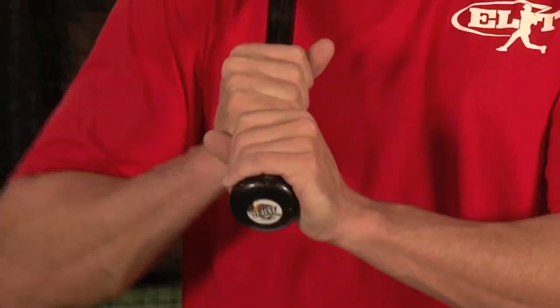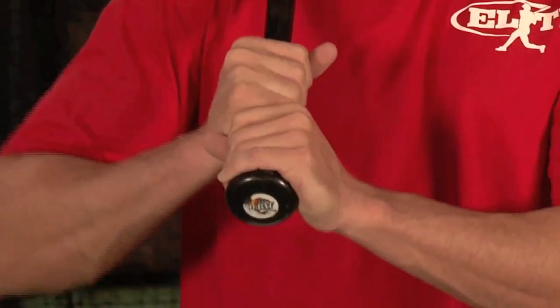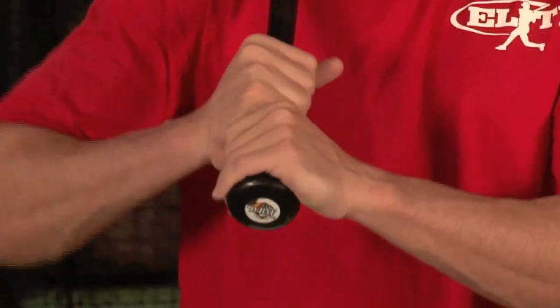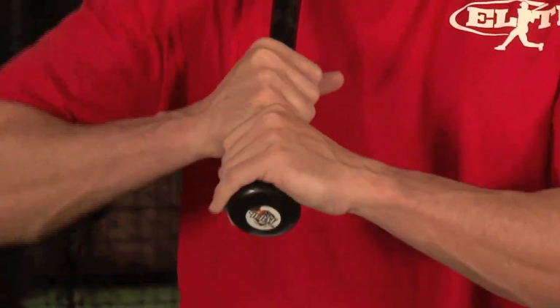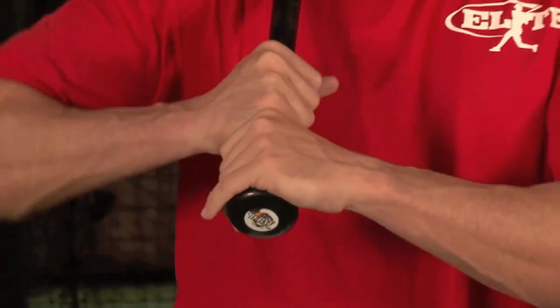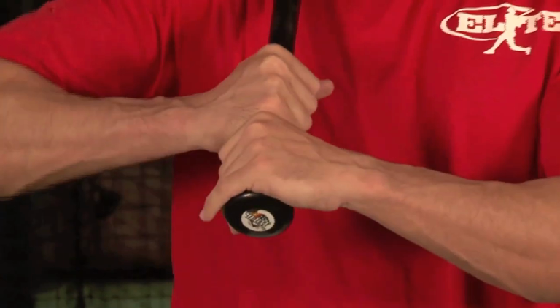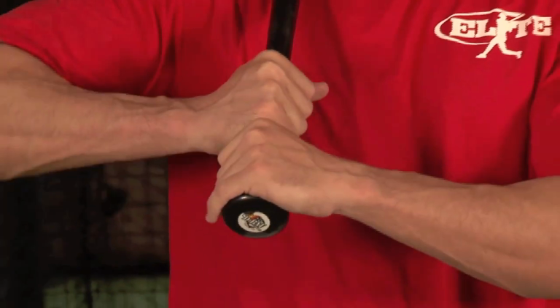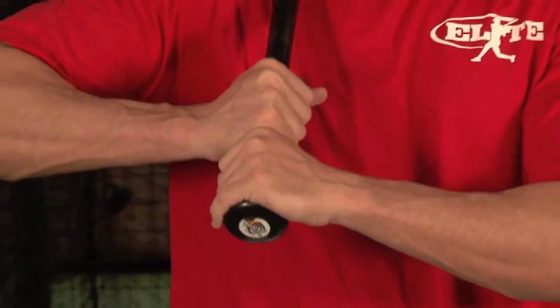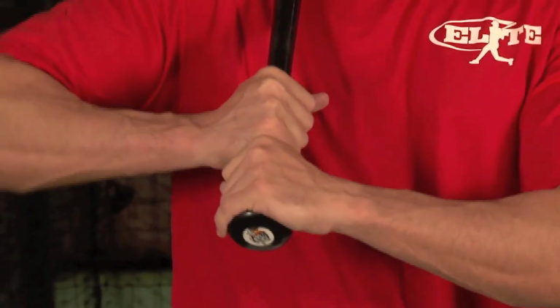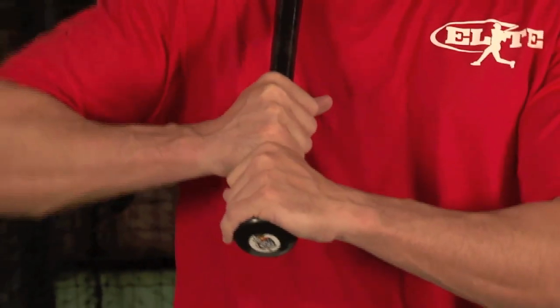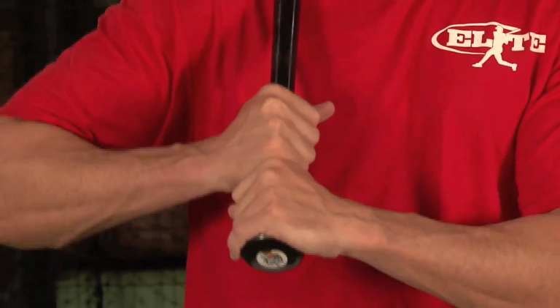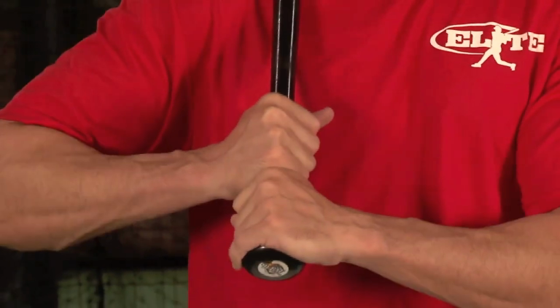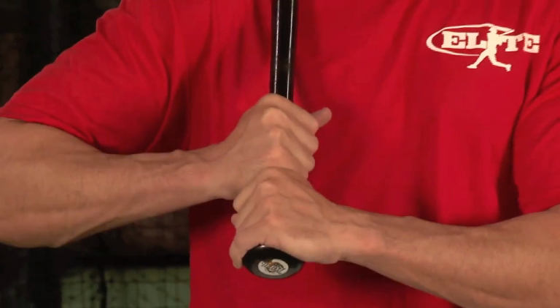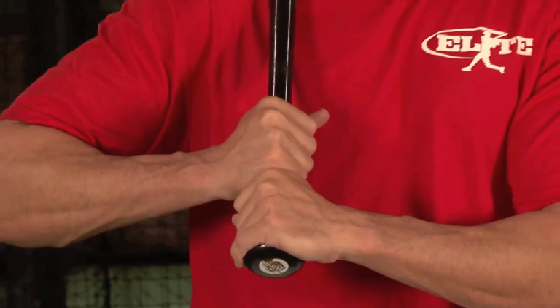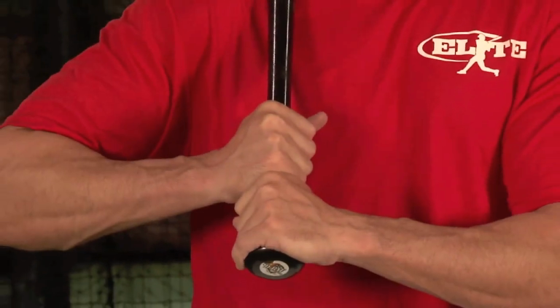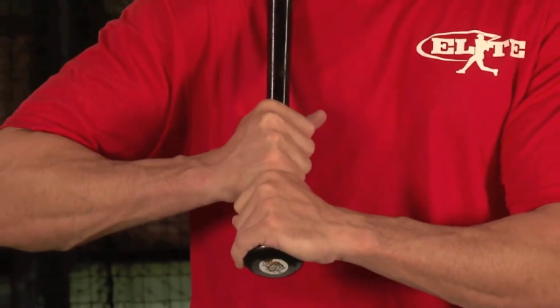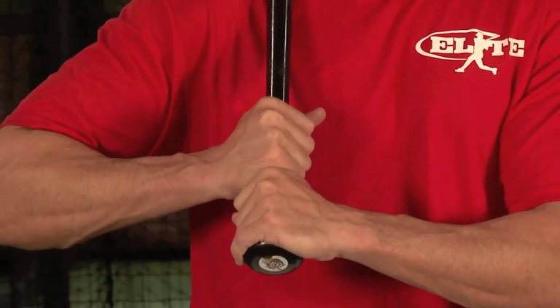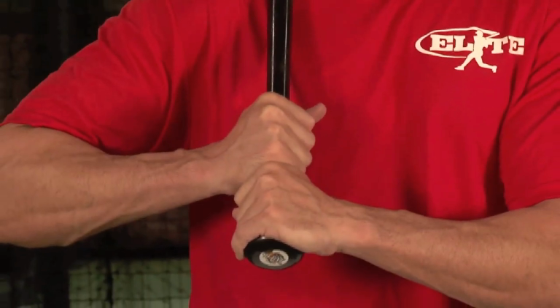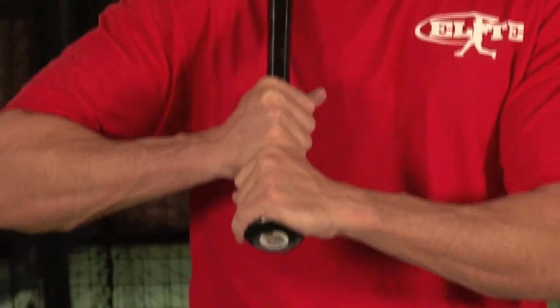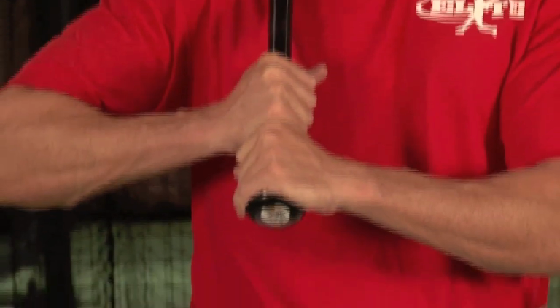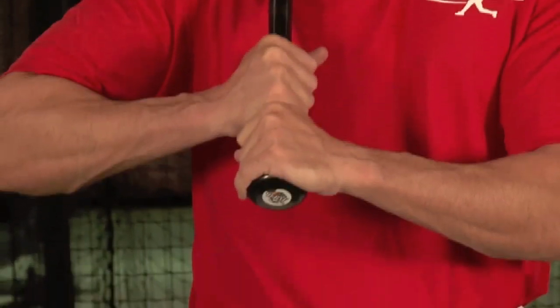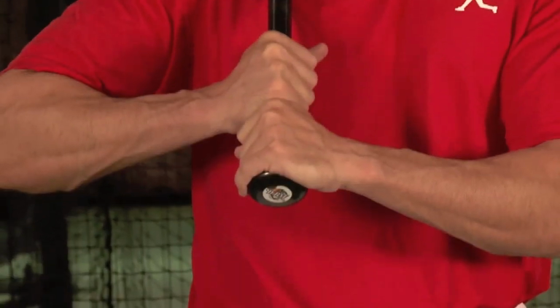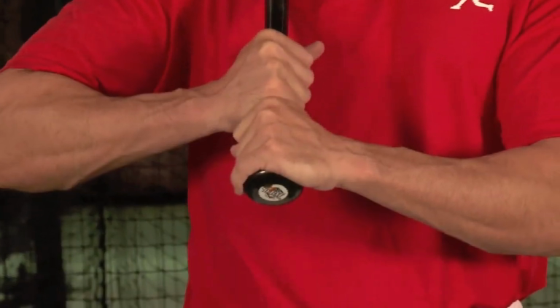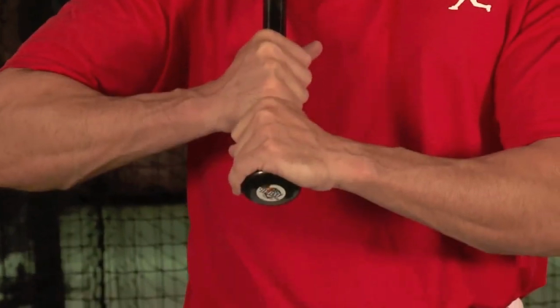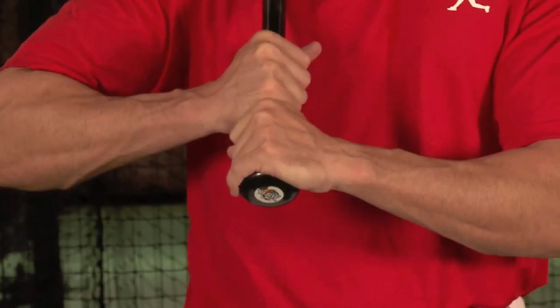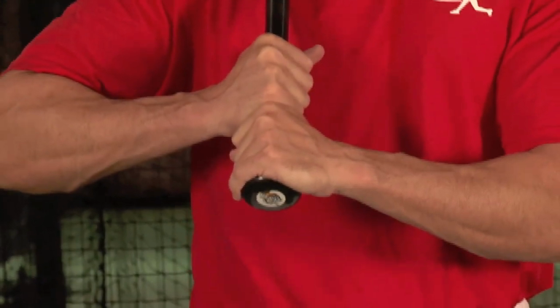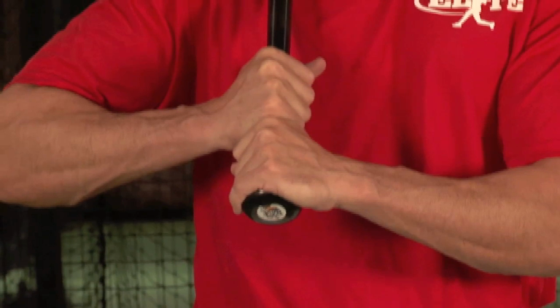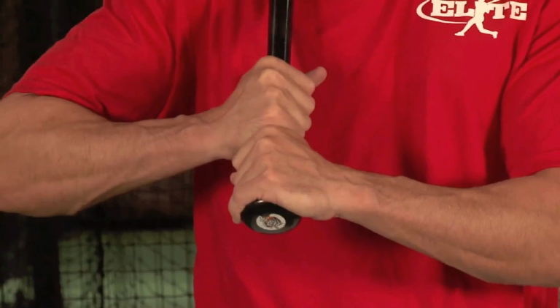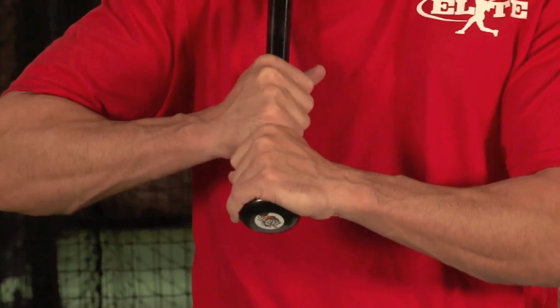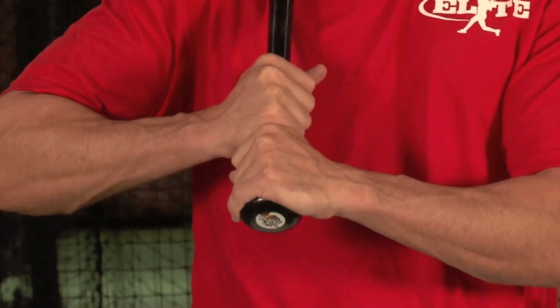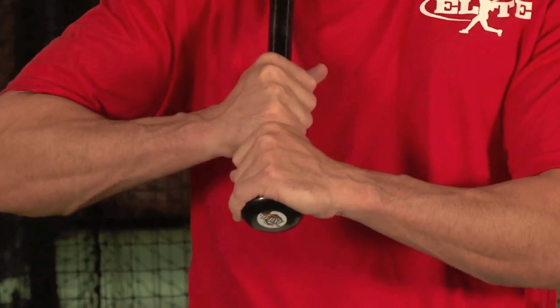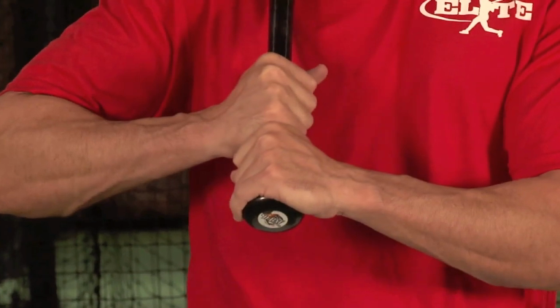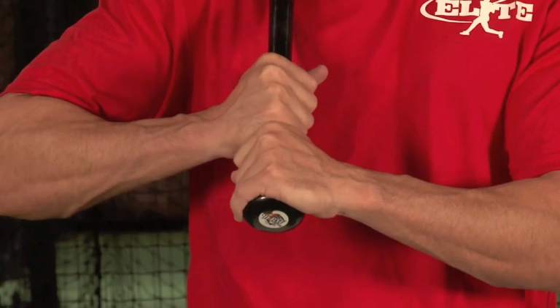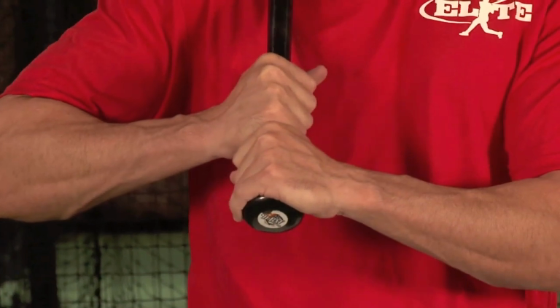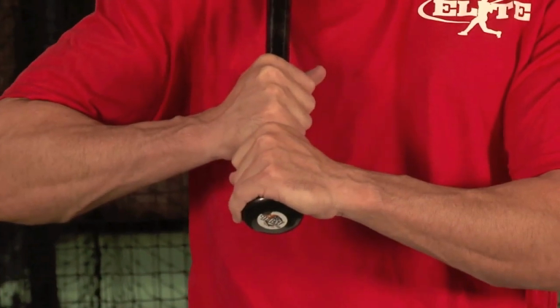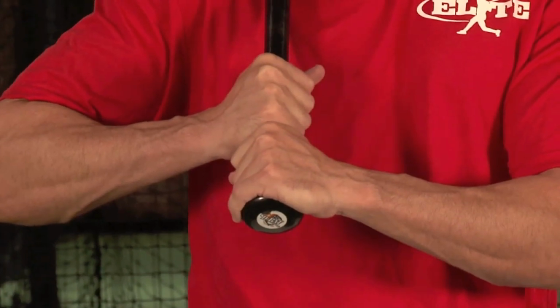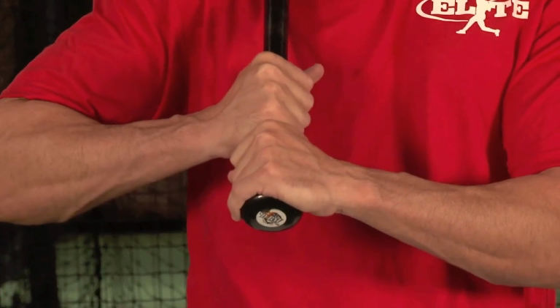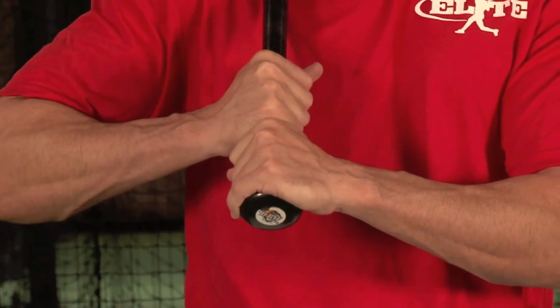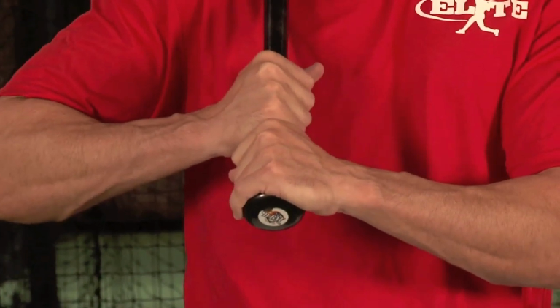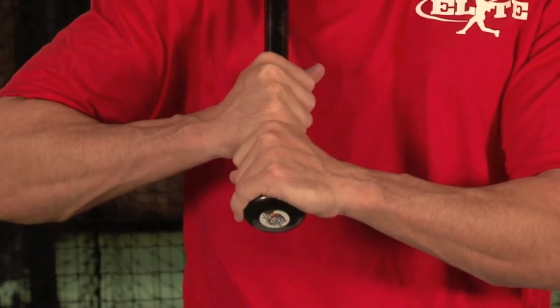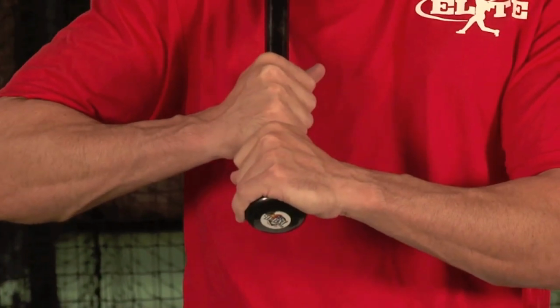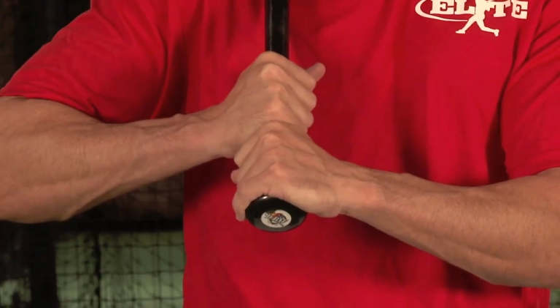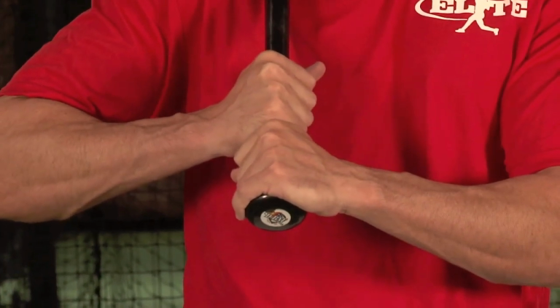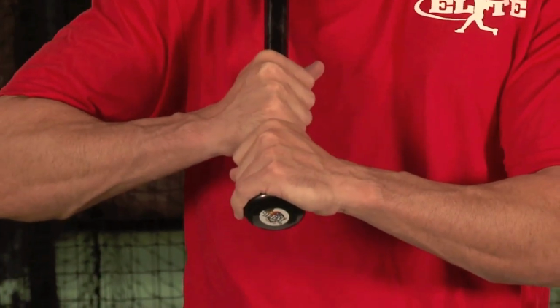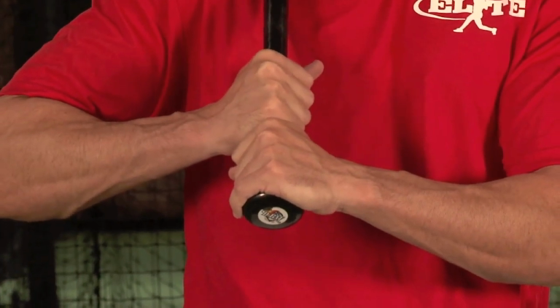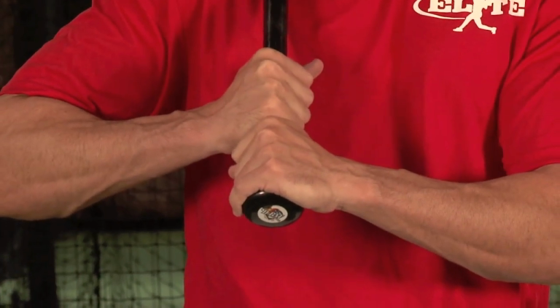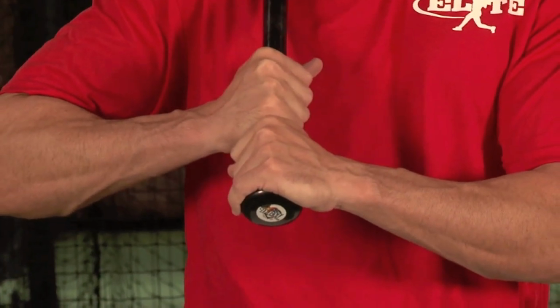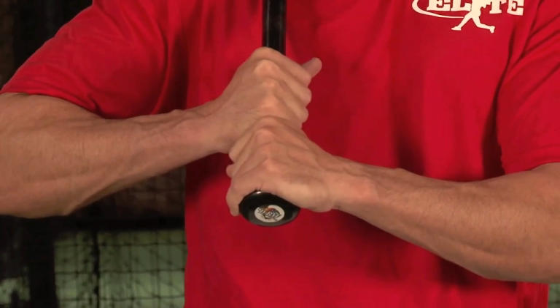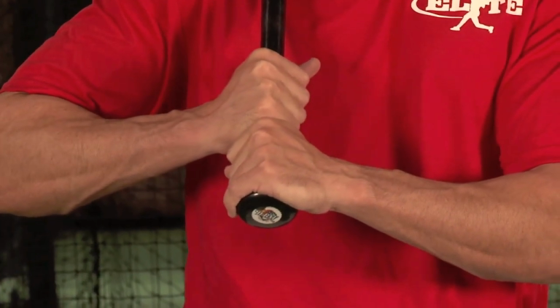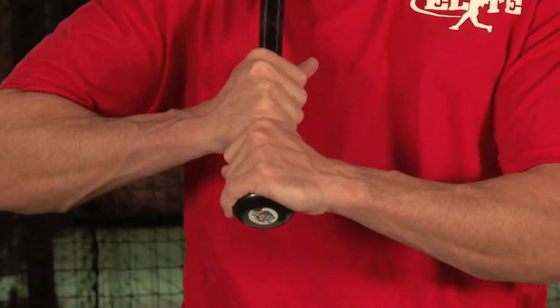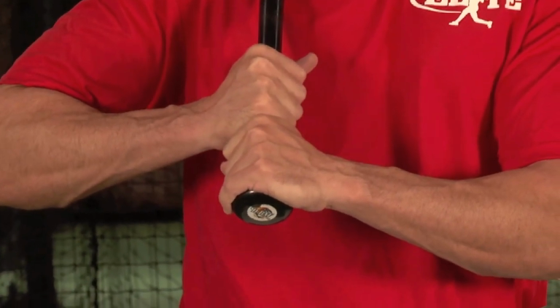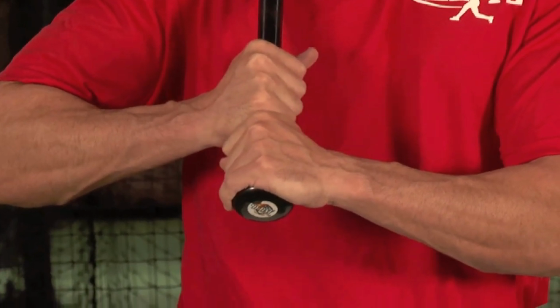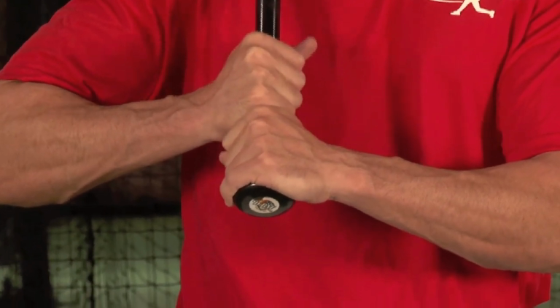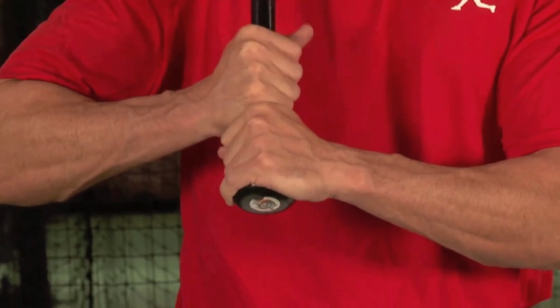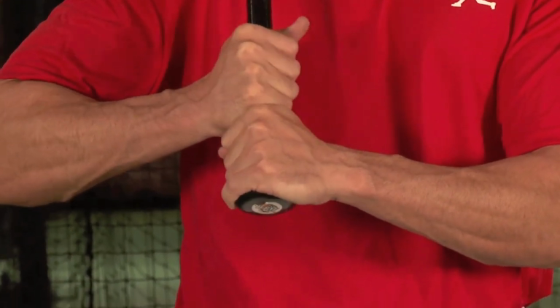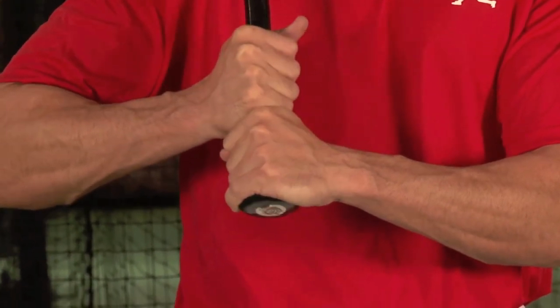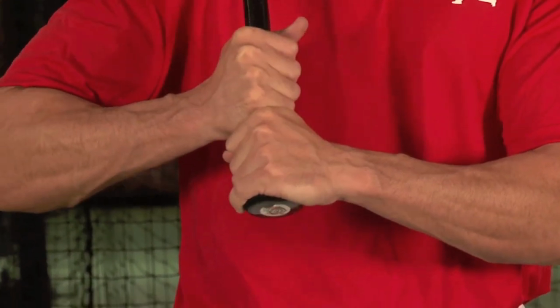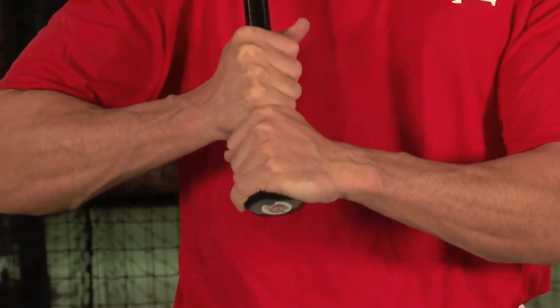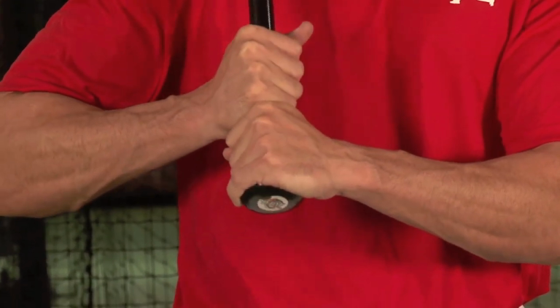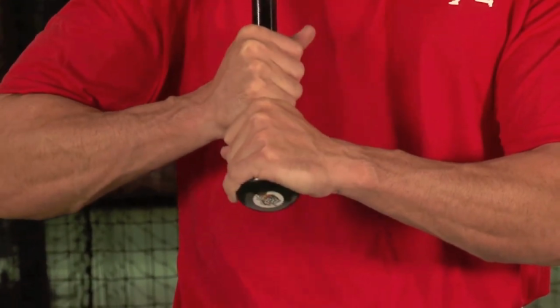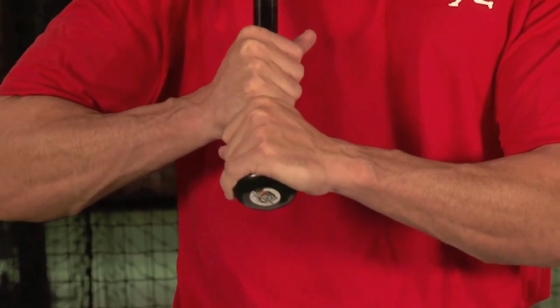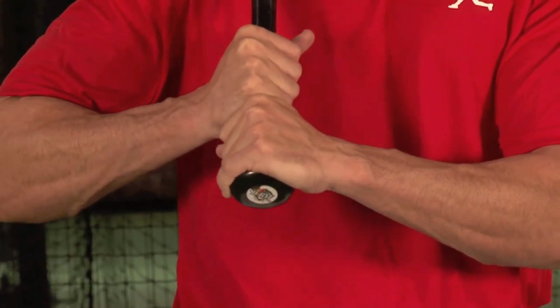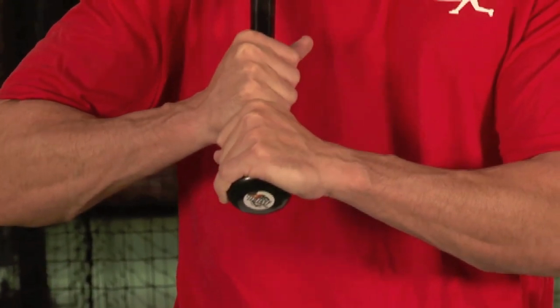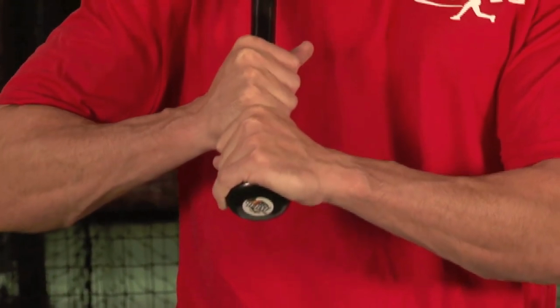An incorrect grip — you'll often see that the fat punching knuckles are lined up with each other, and that locks the wrists.